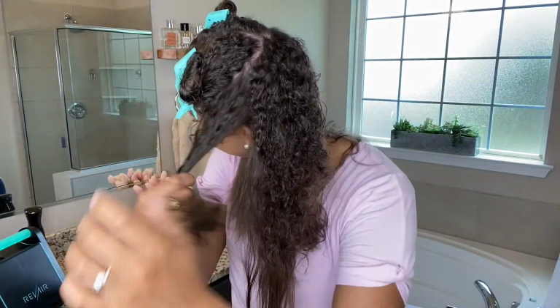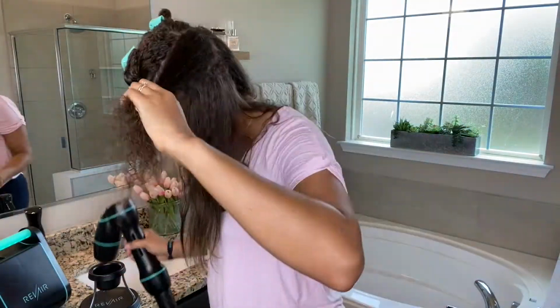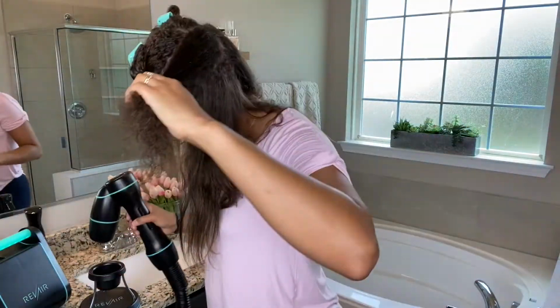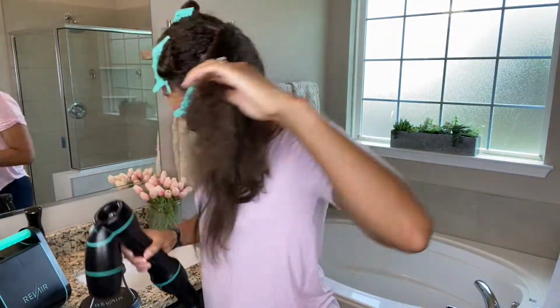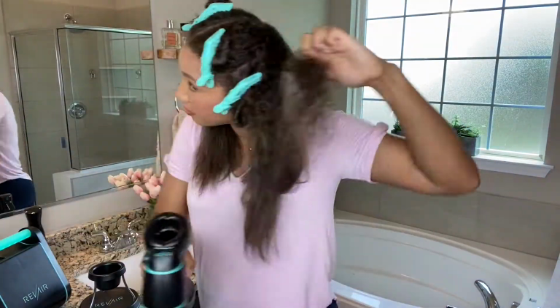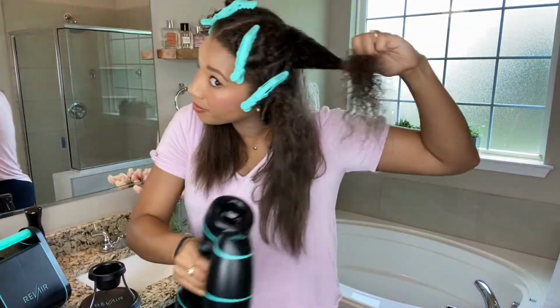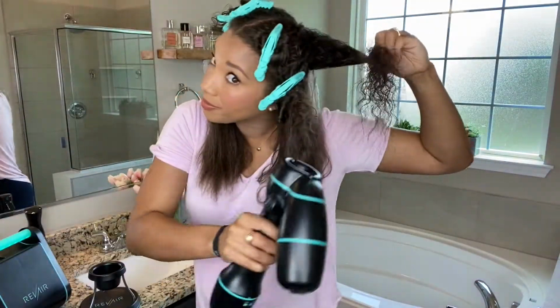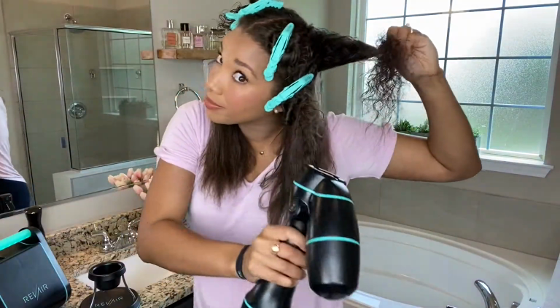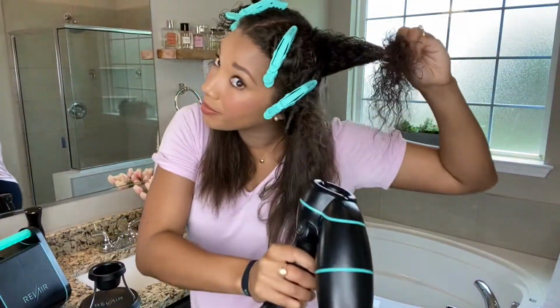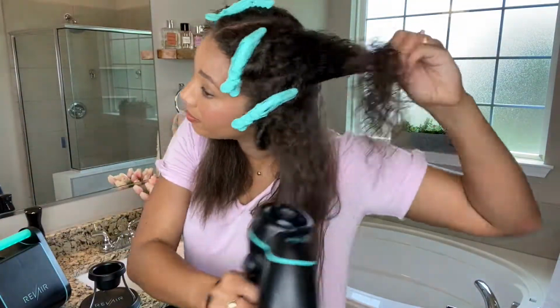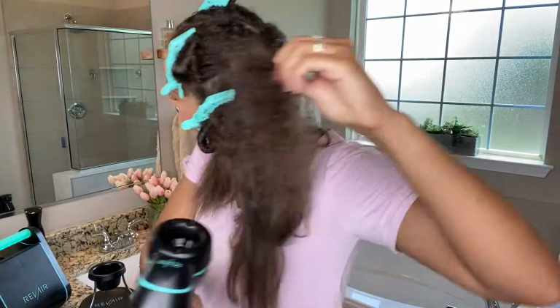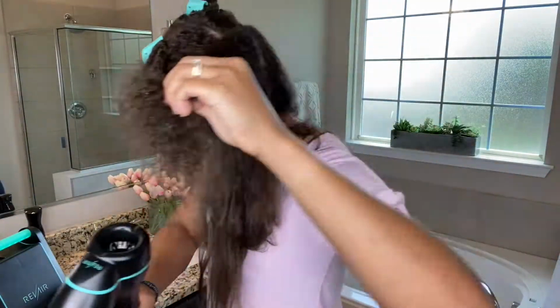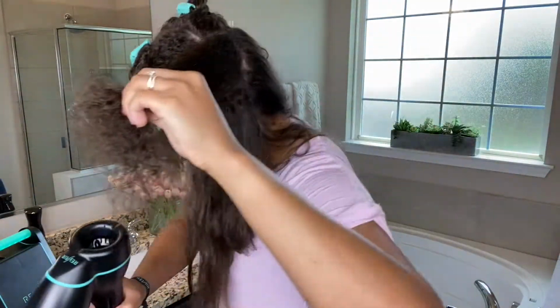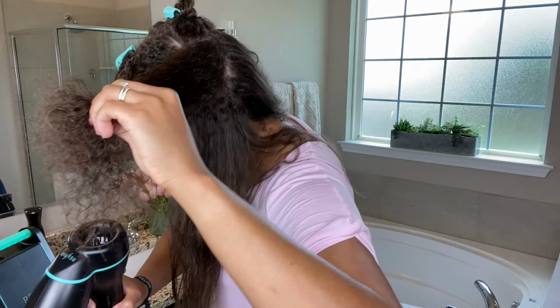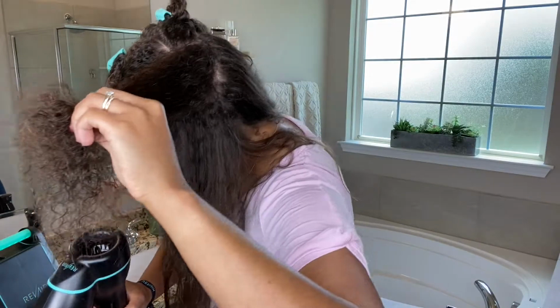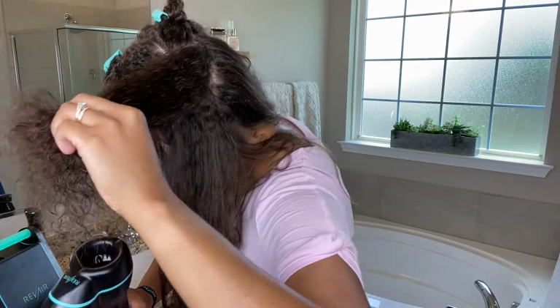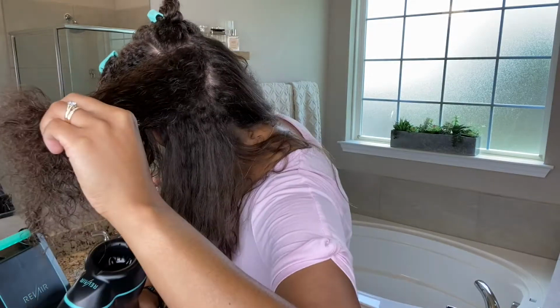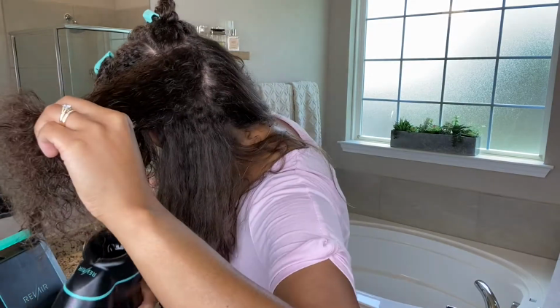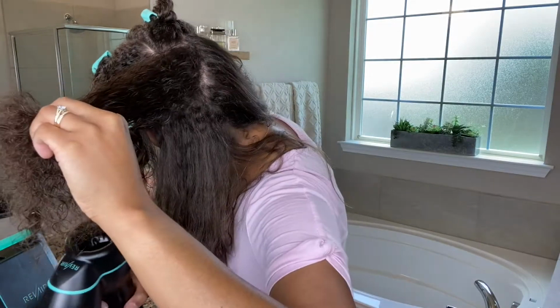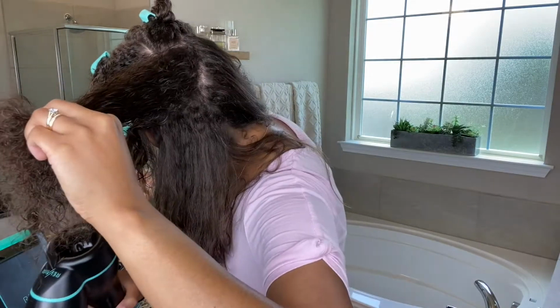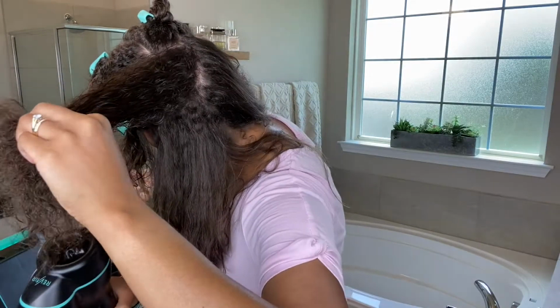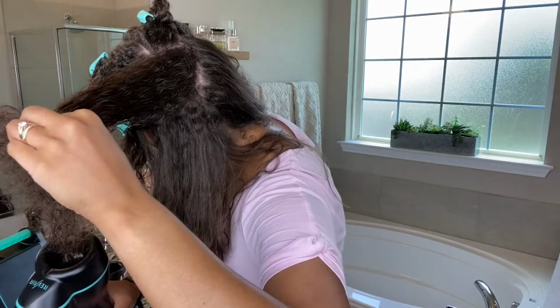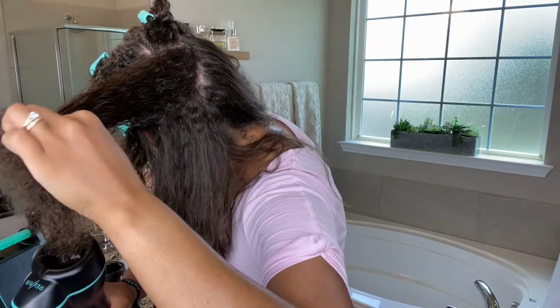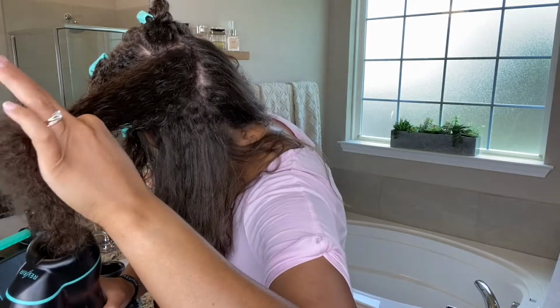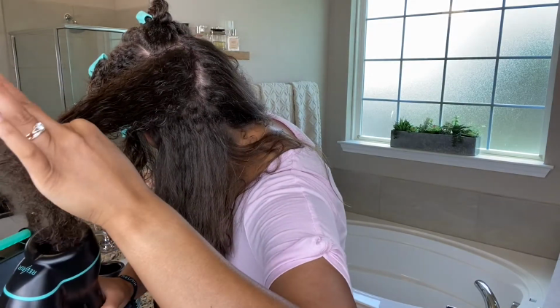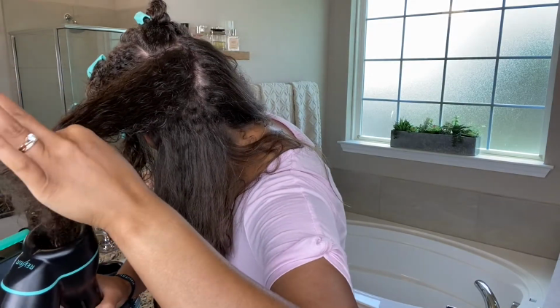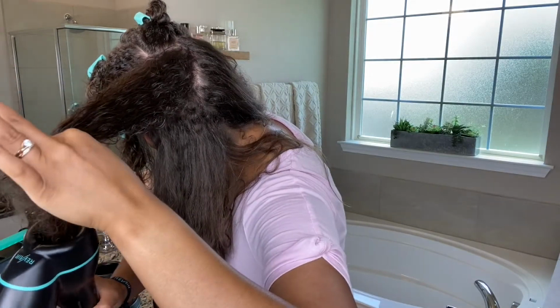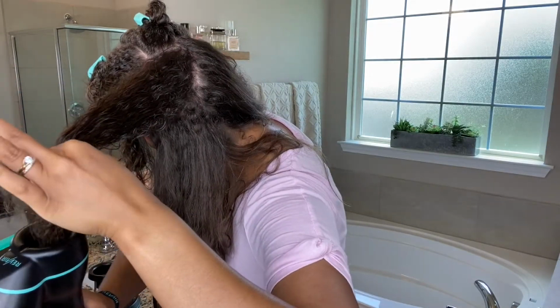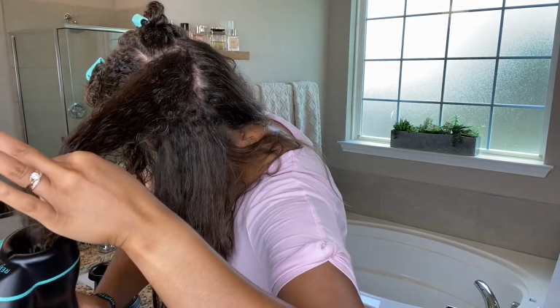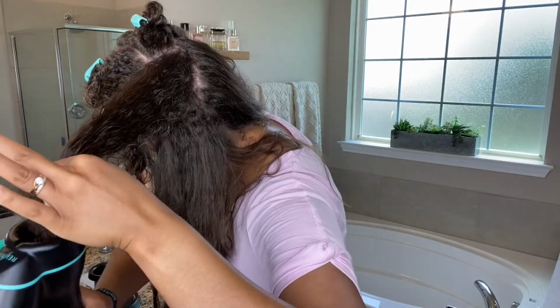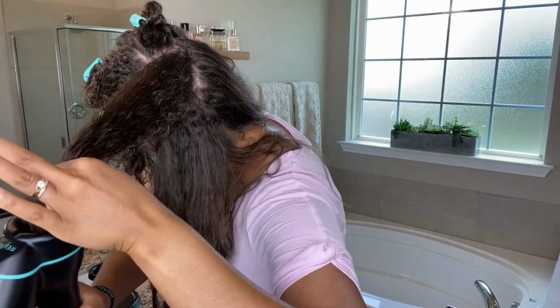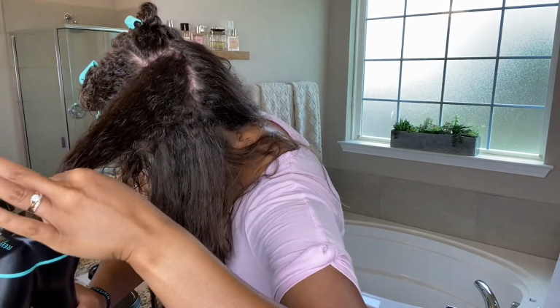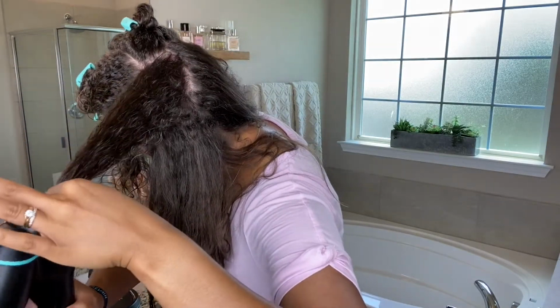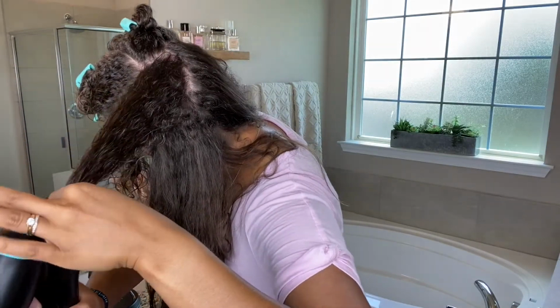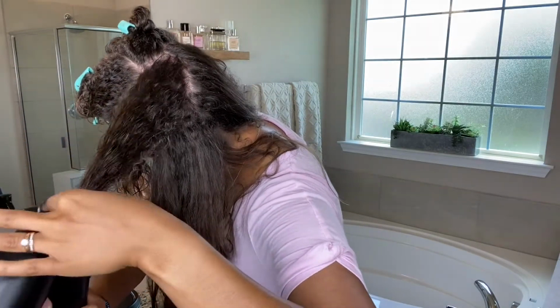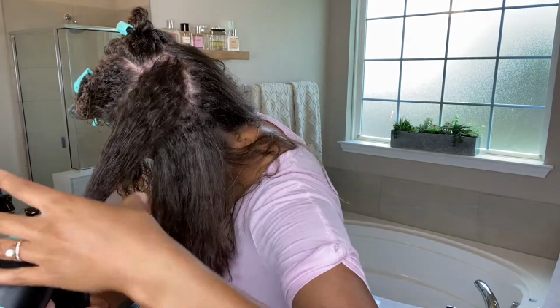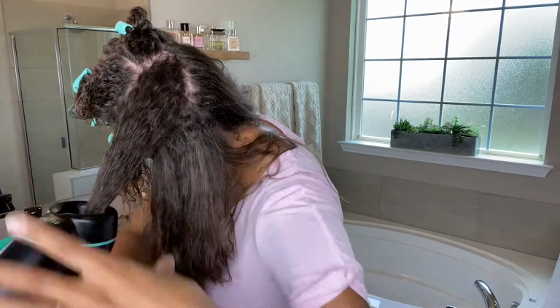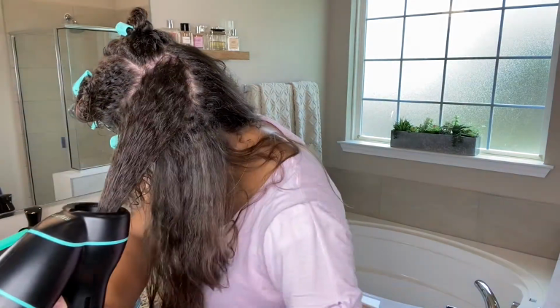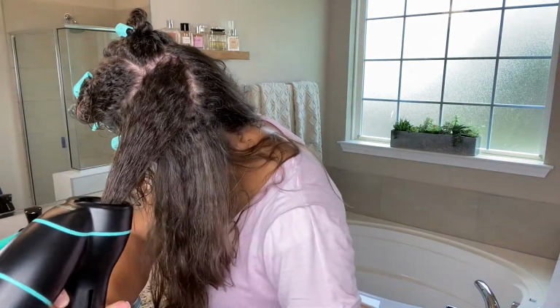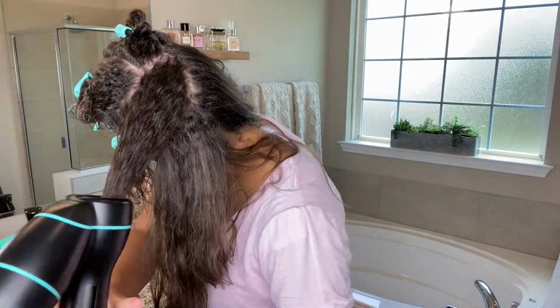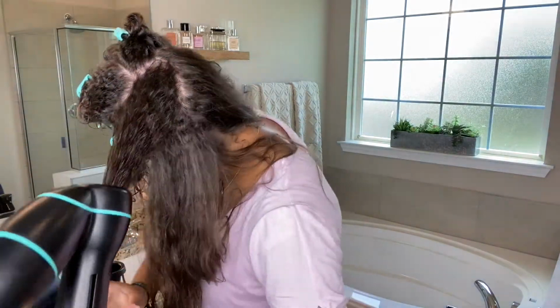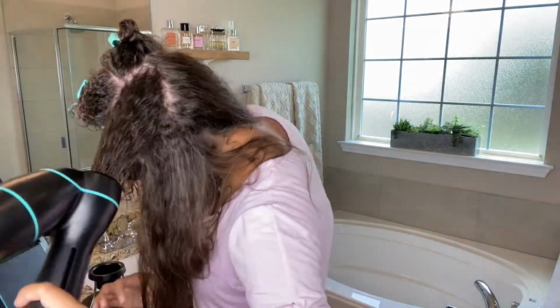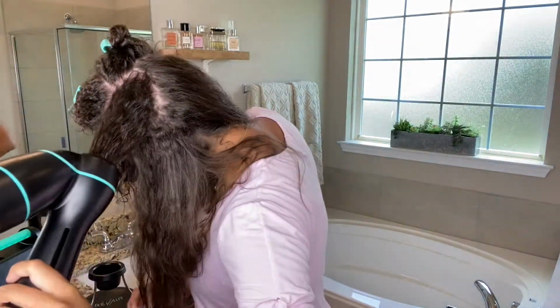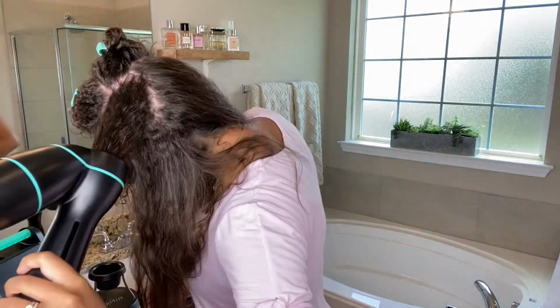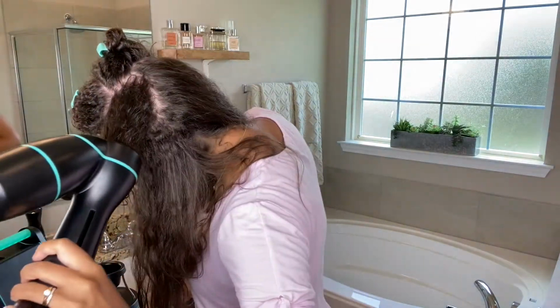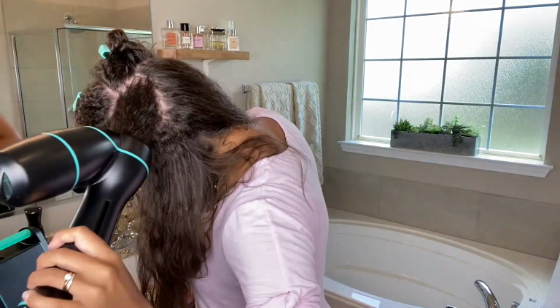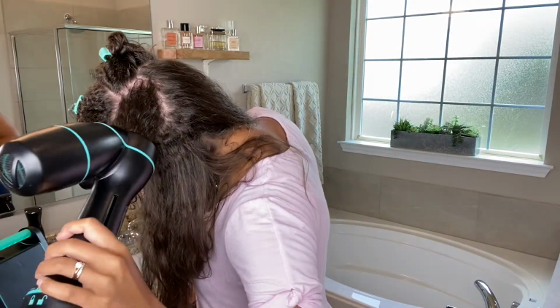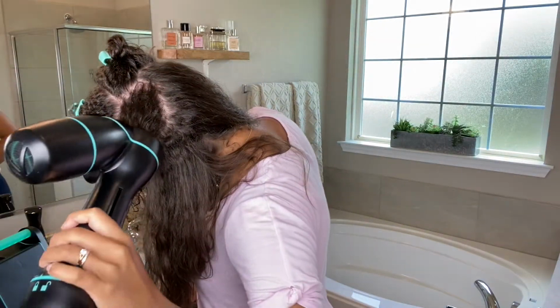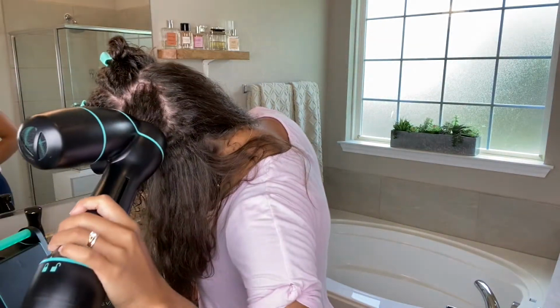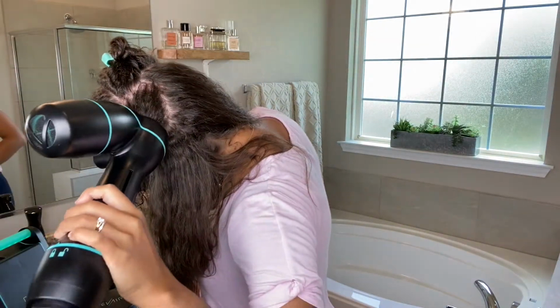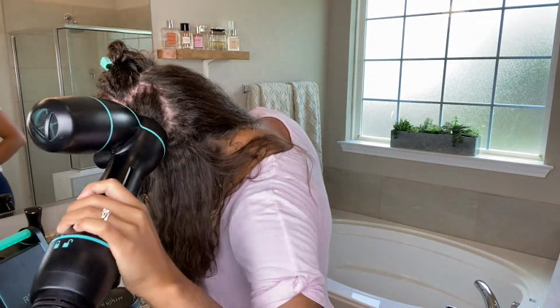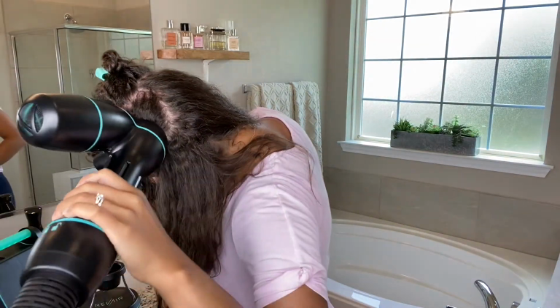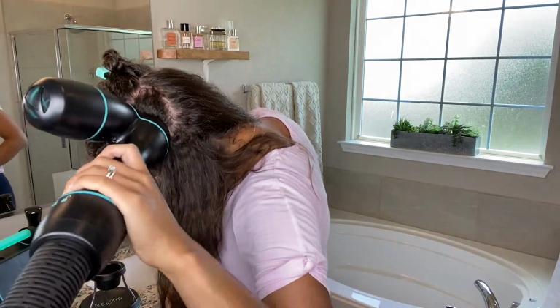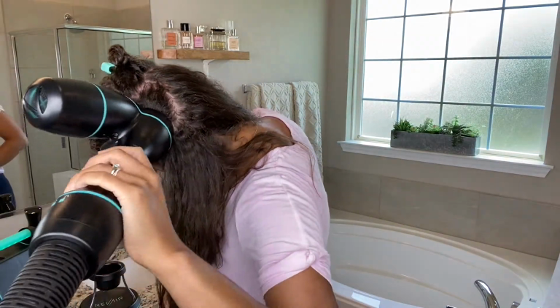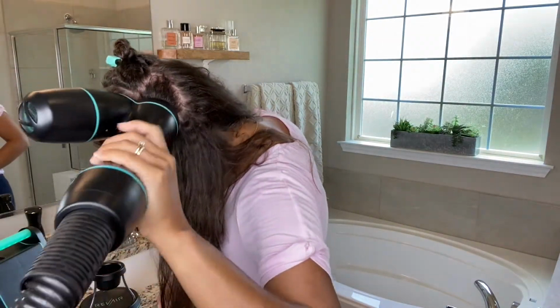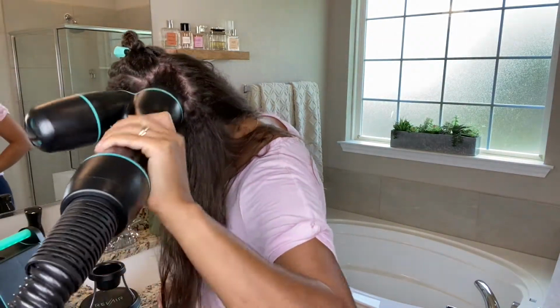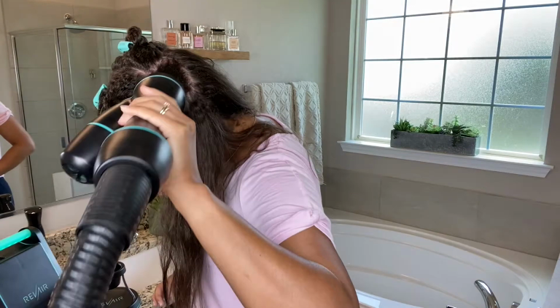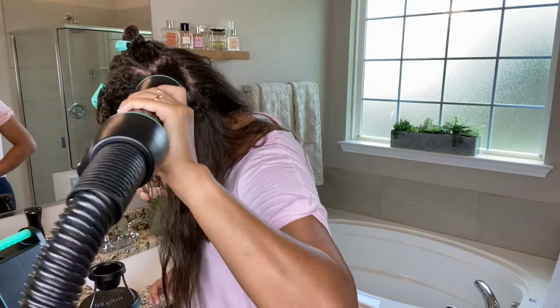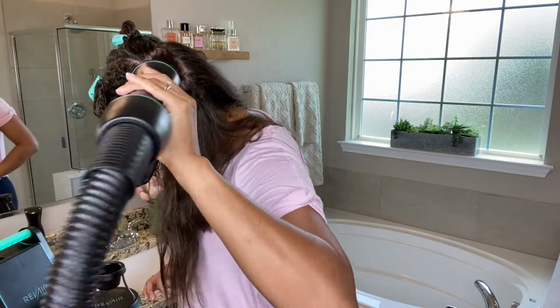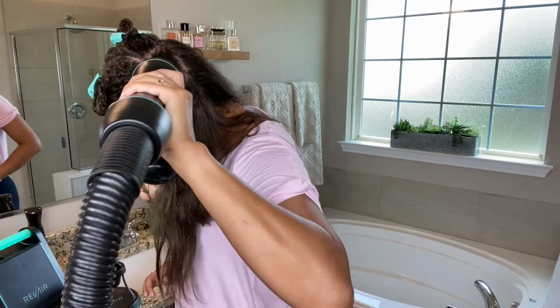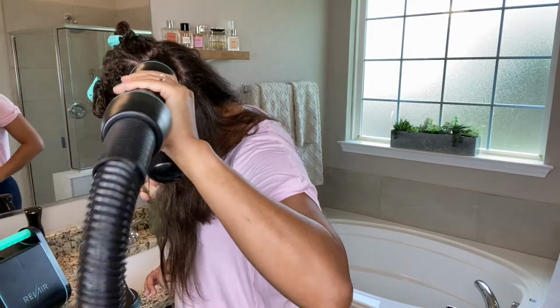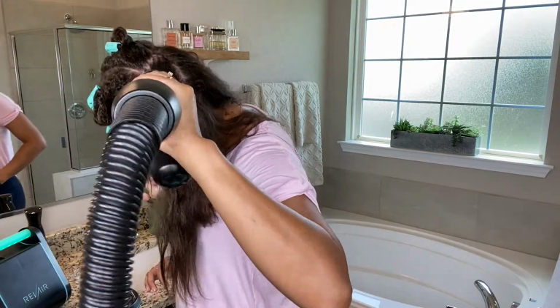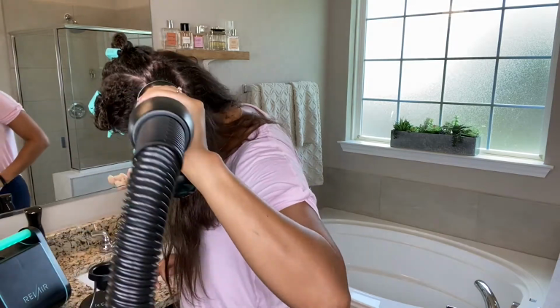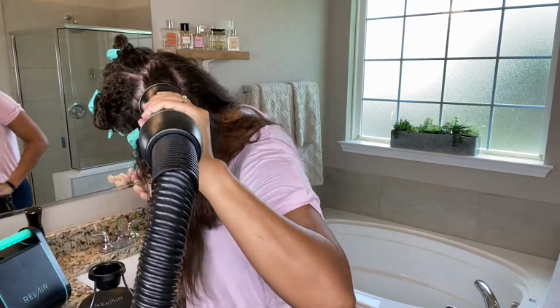What happens when the top half gets put into the RevAir is it could actually shut the wand off because it's too hot. So reduce the amount and try again.